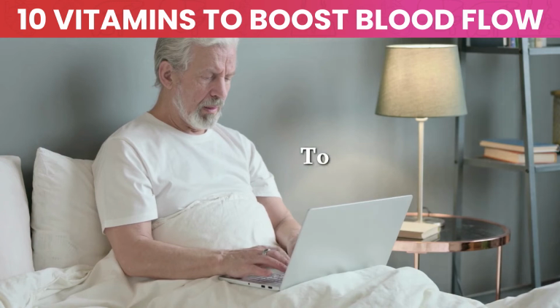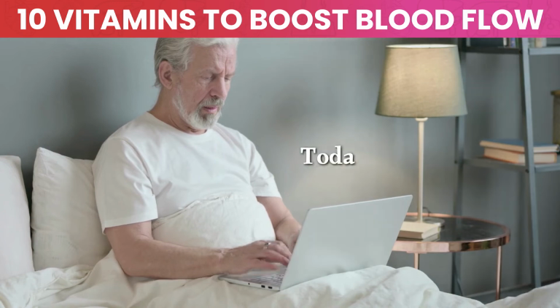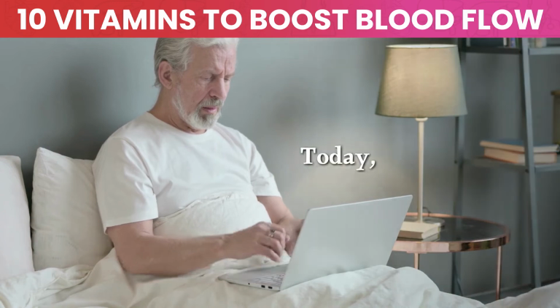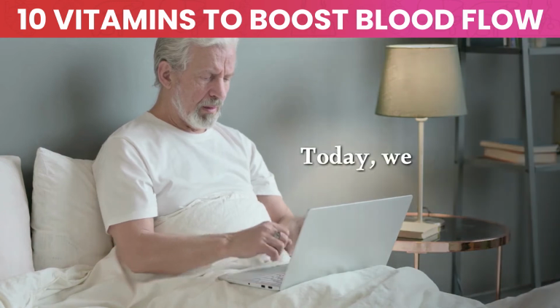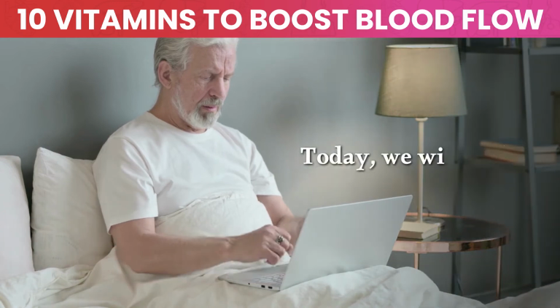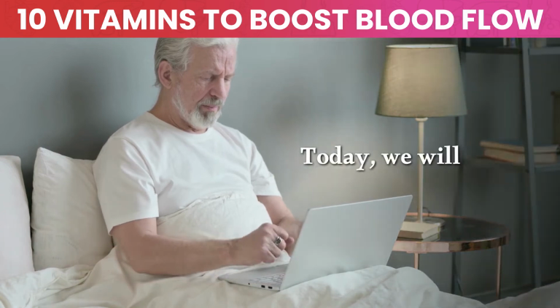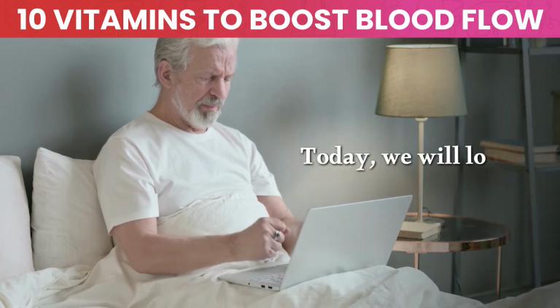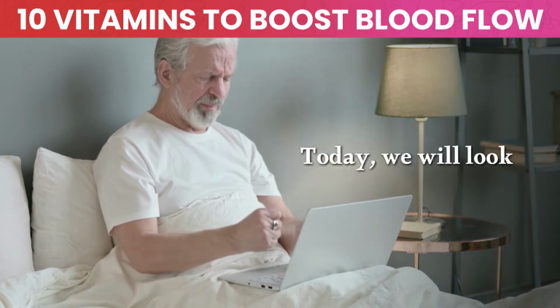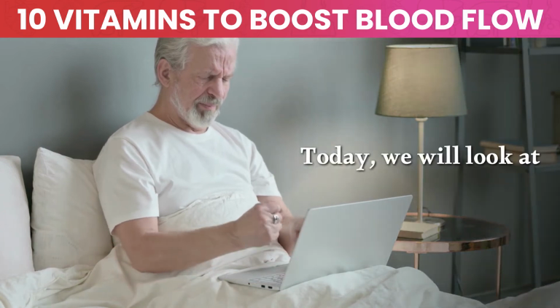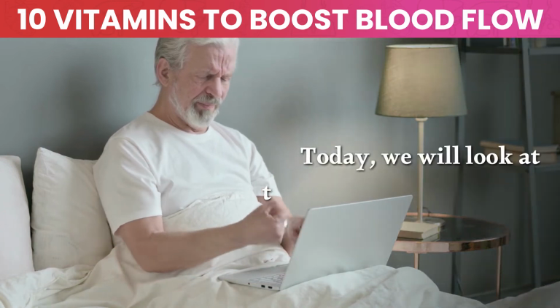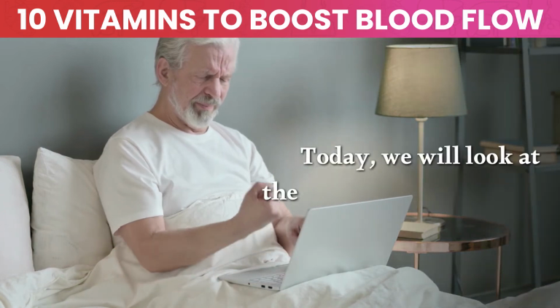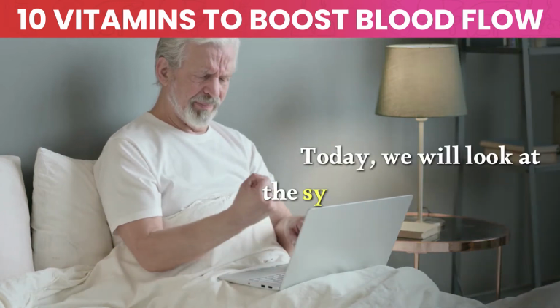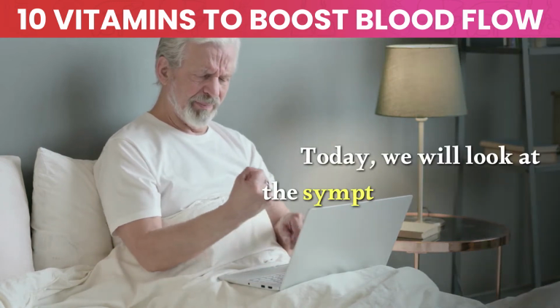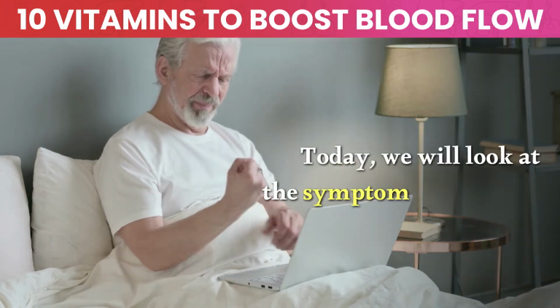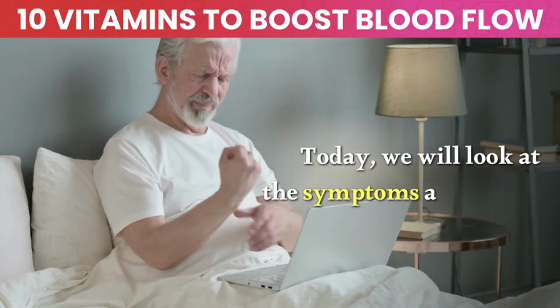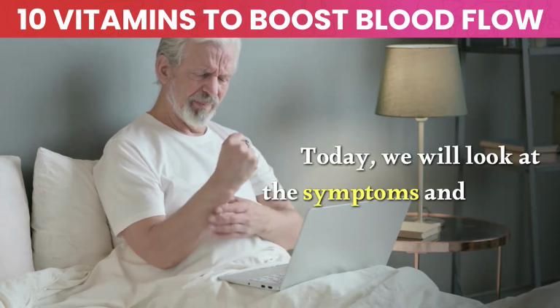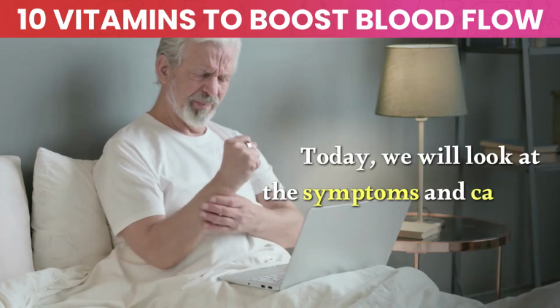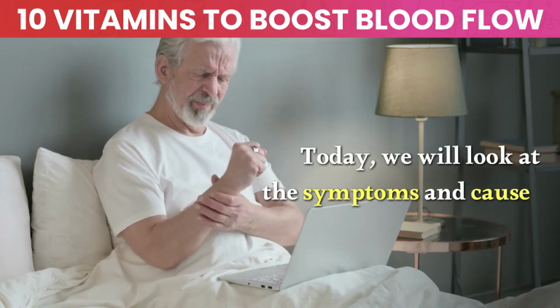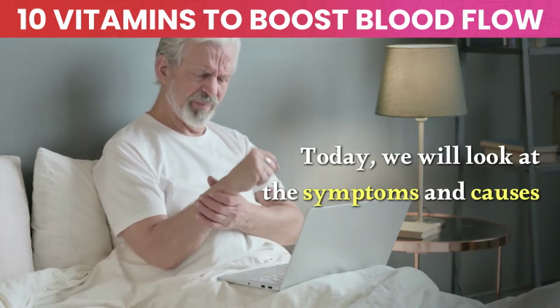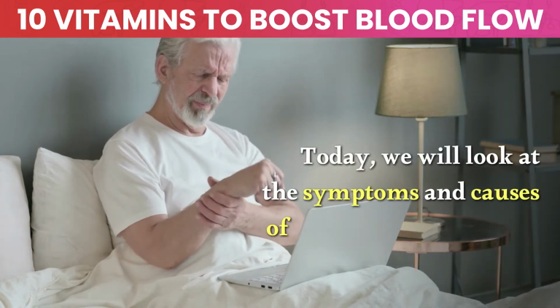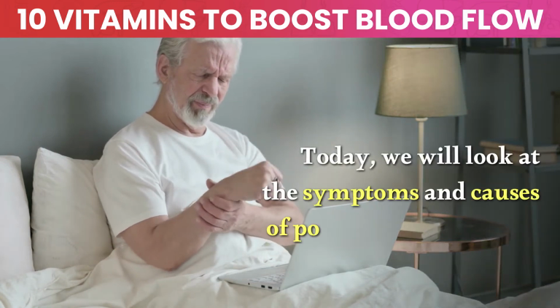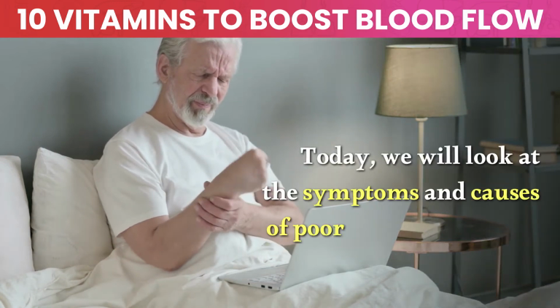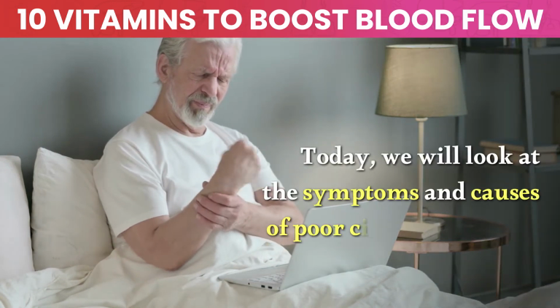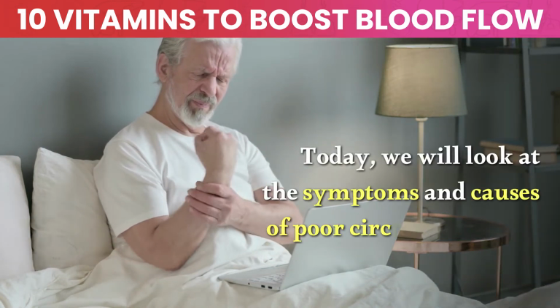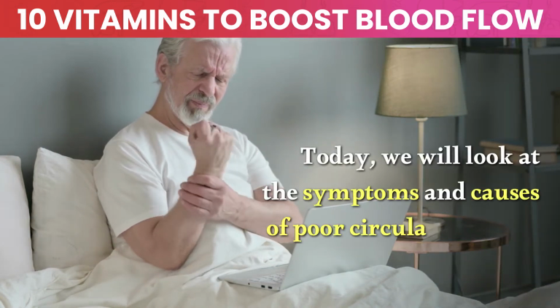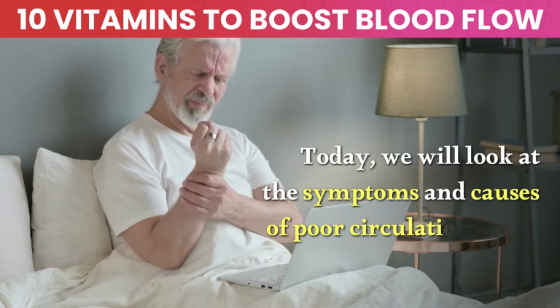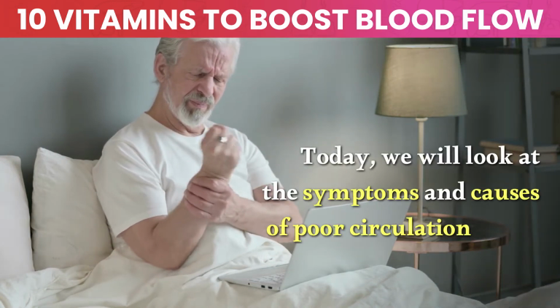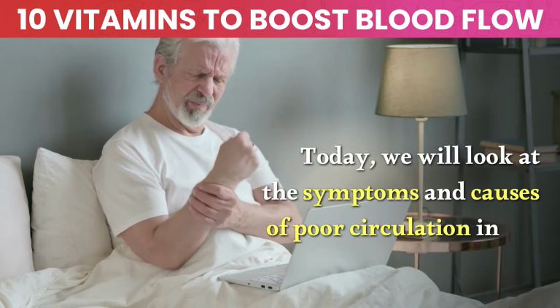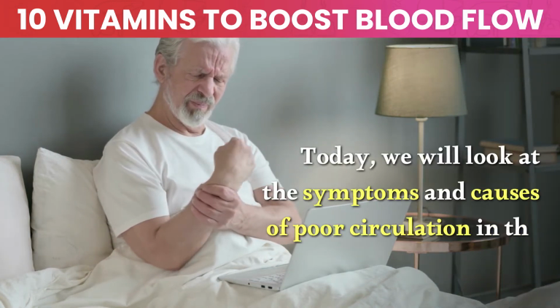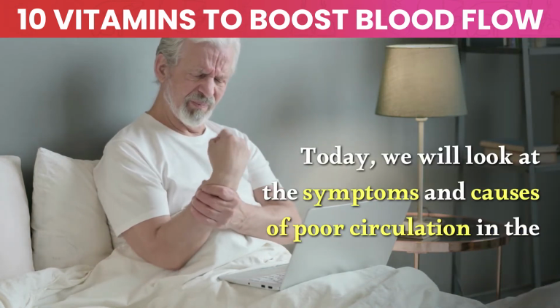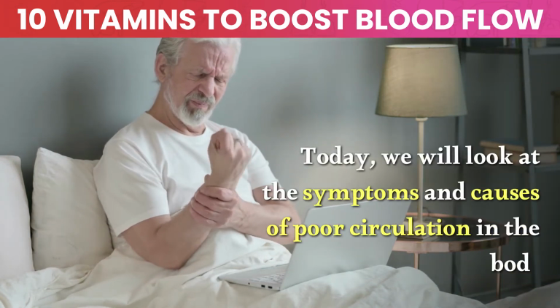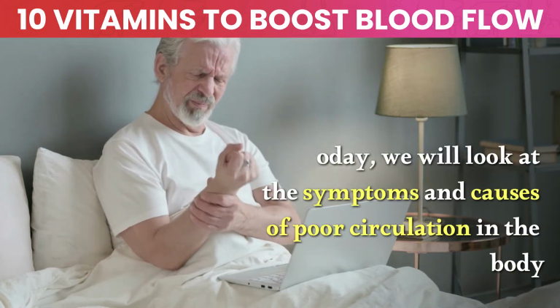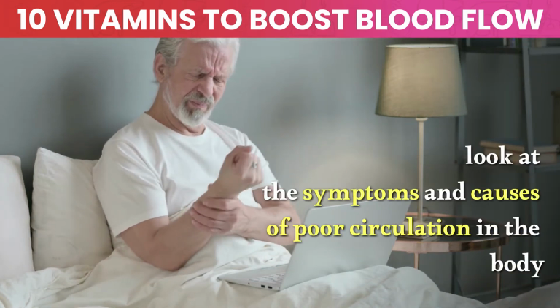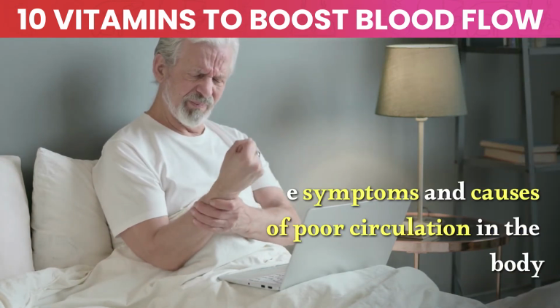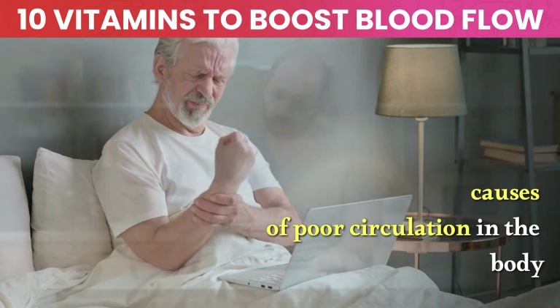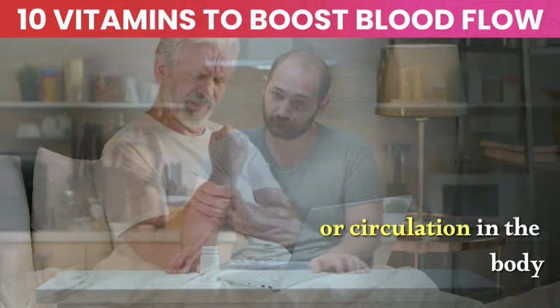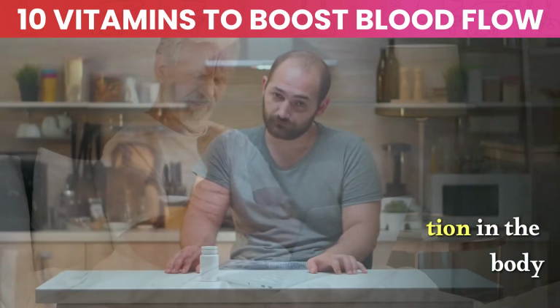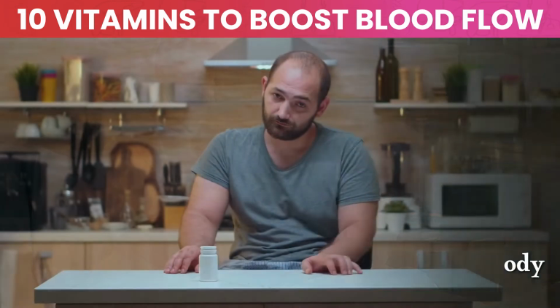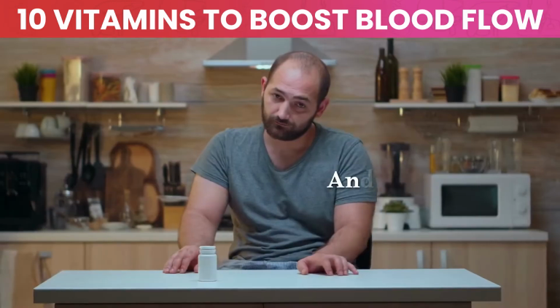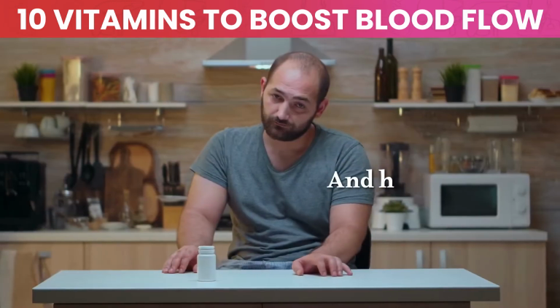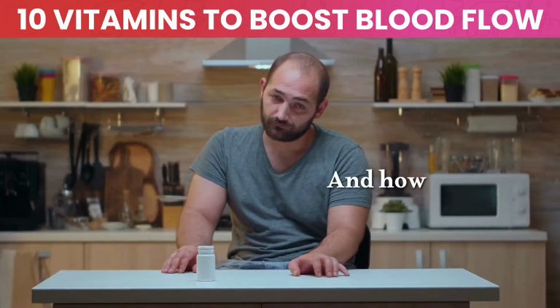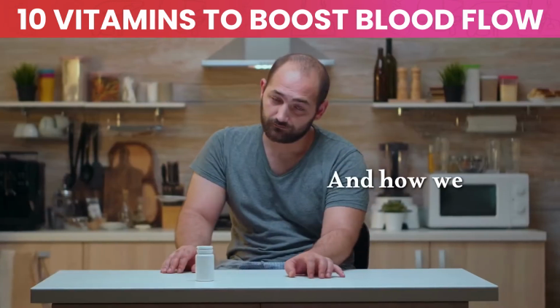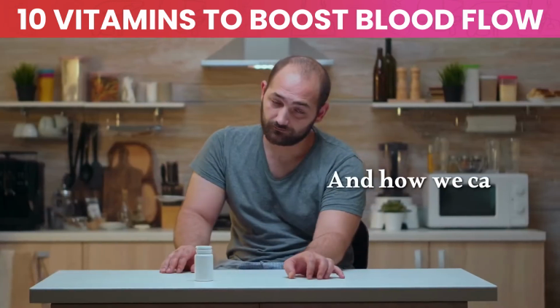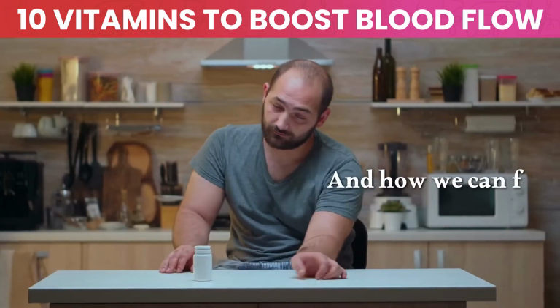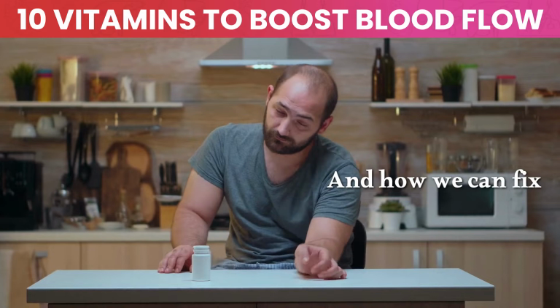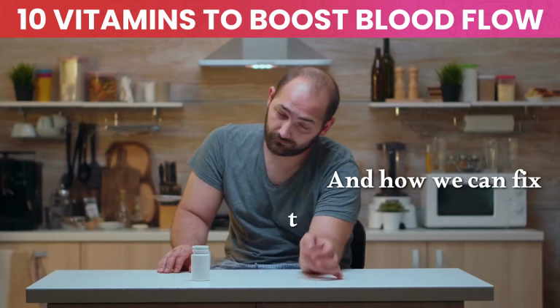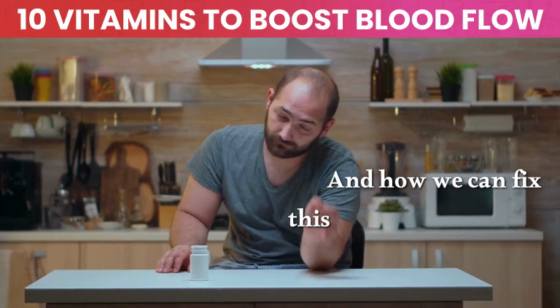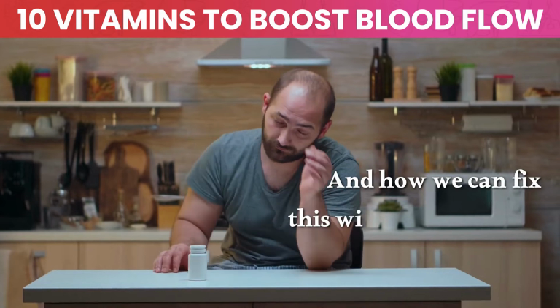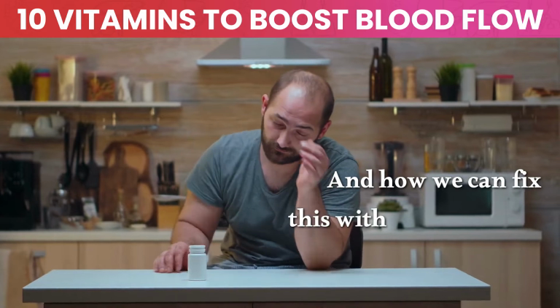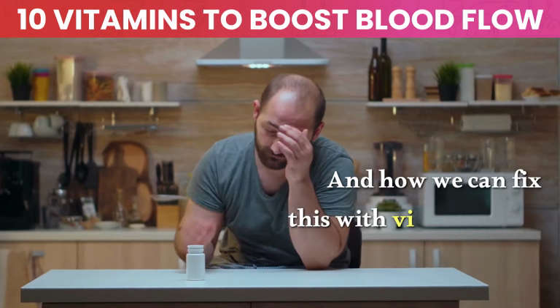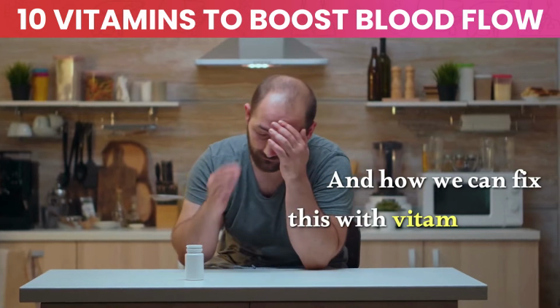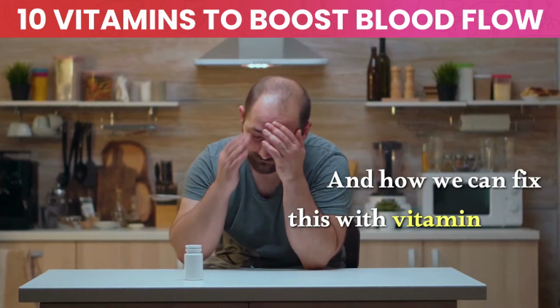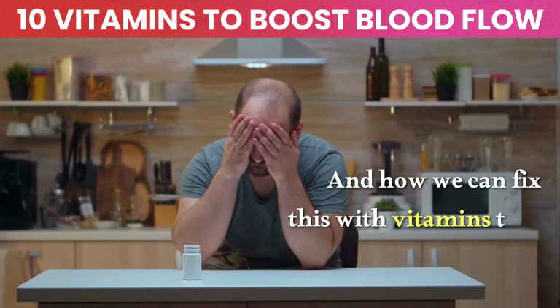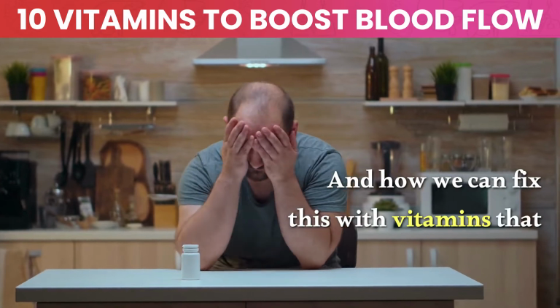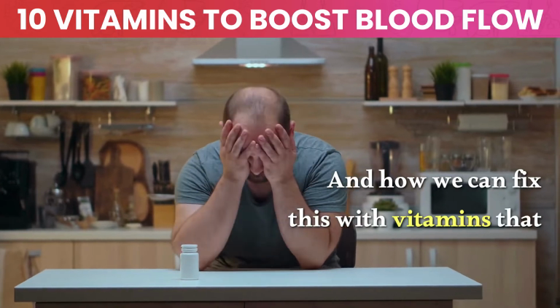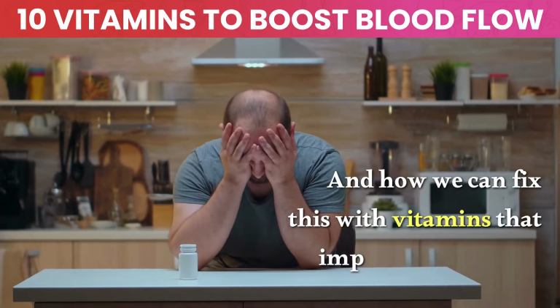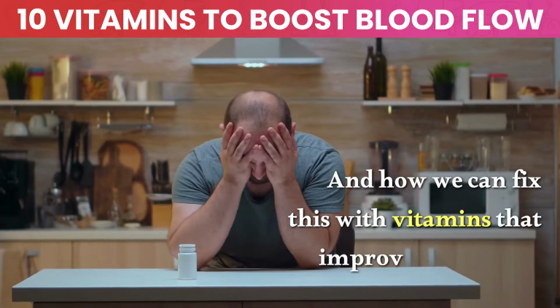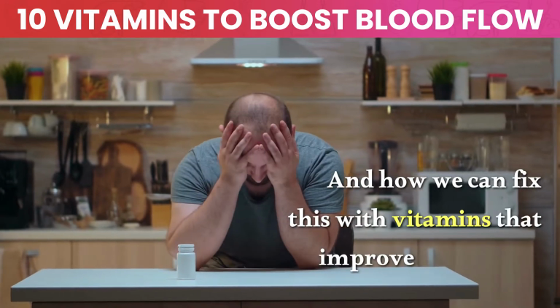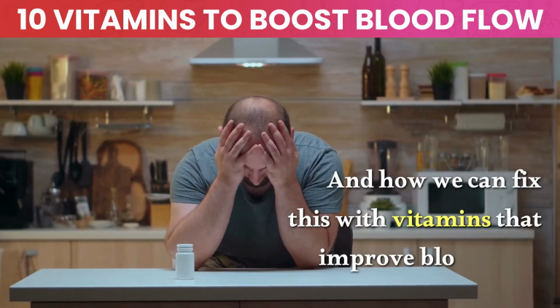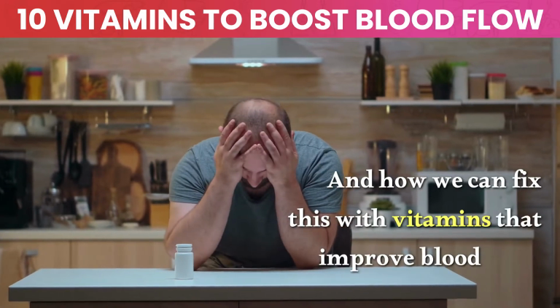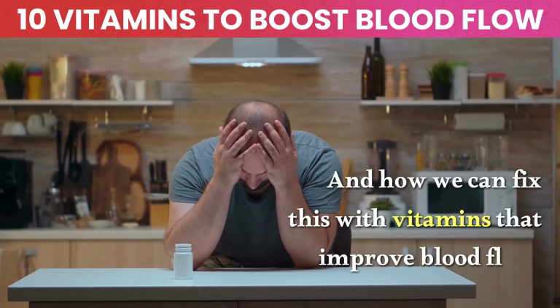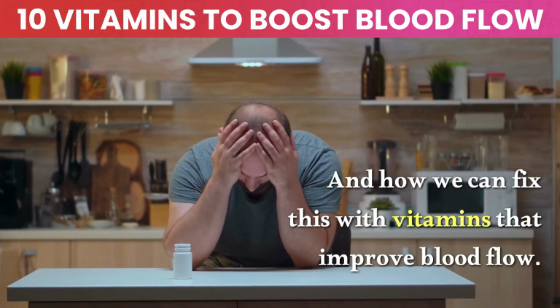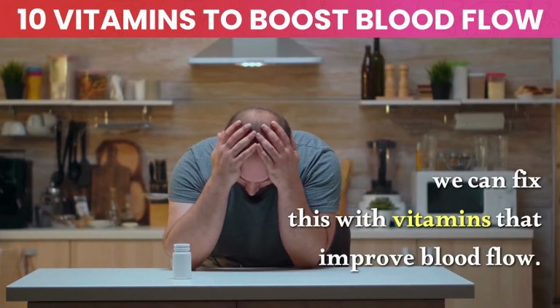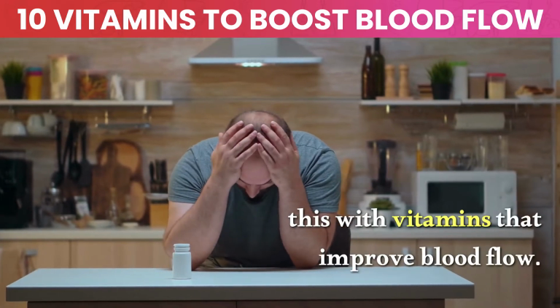Today, we'll look at the symptoms and causes of poor circulation in the body and how we can fix this with vitamins that improve blood flow.